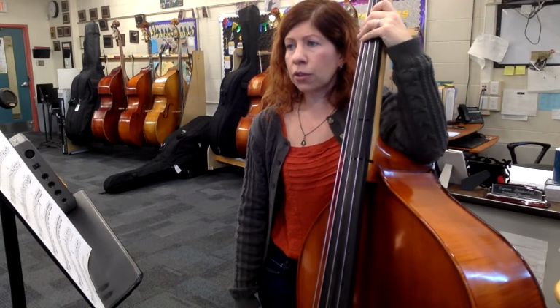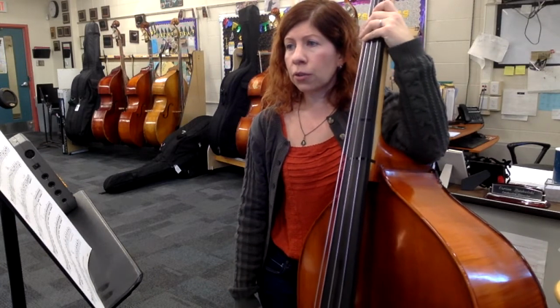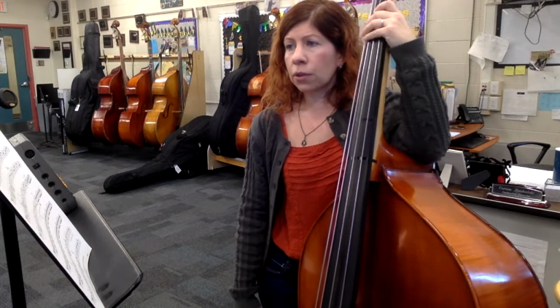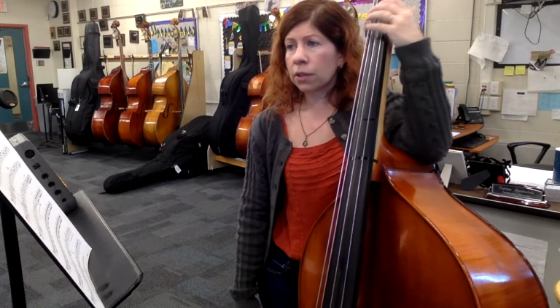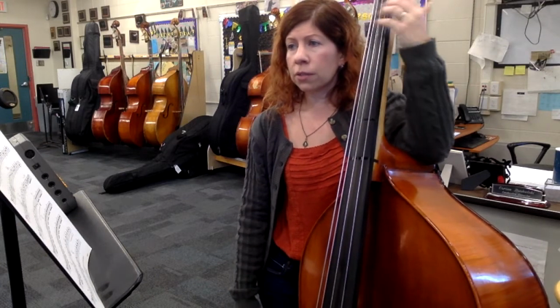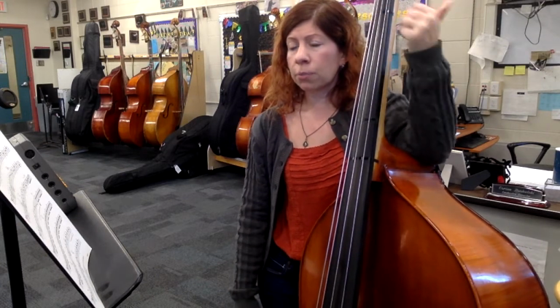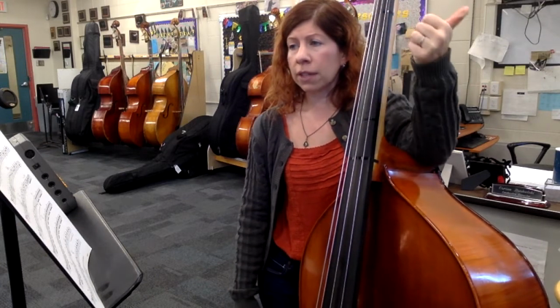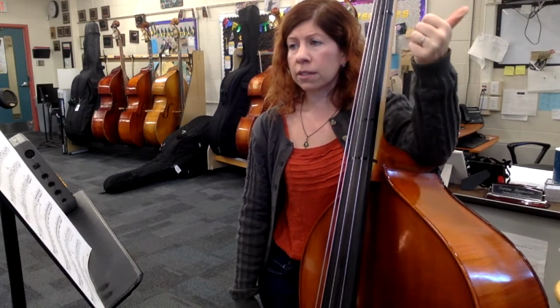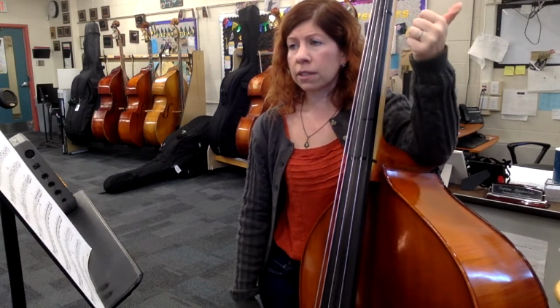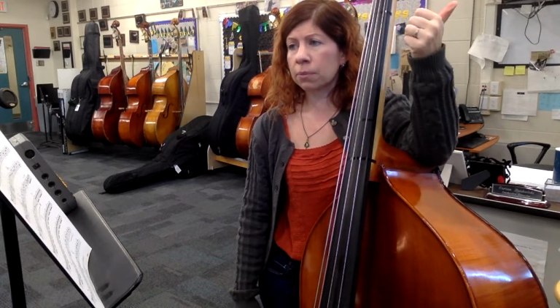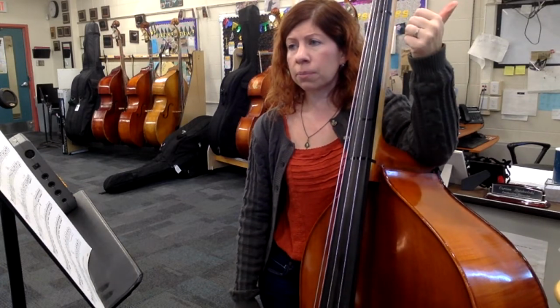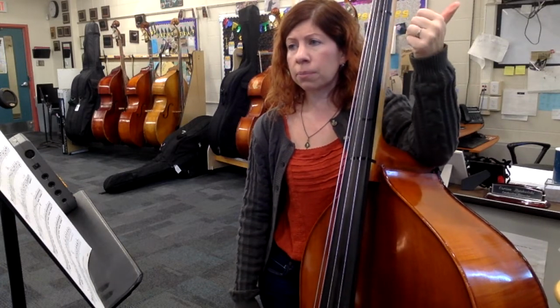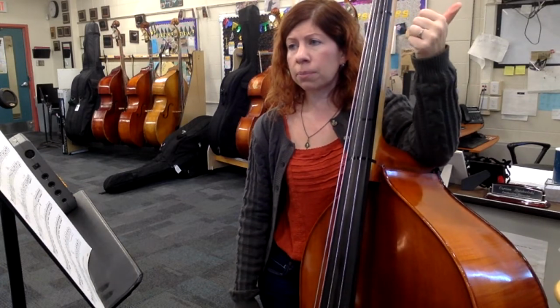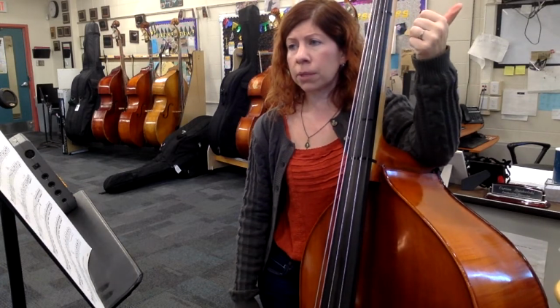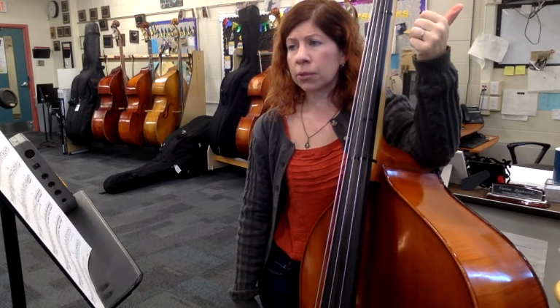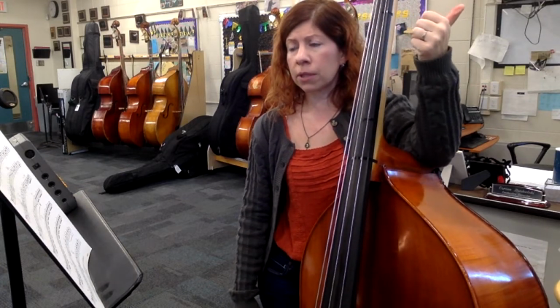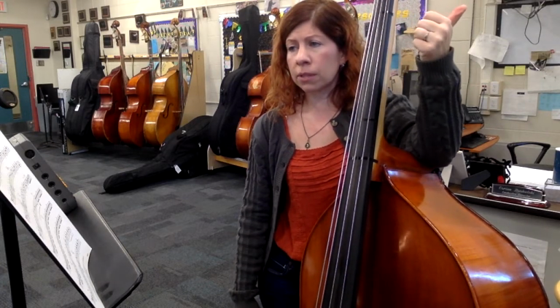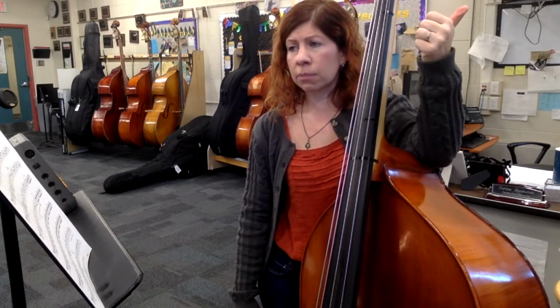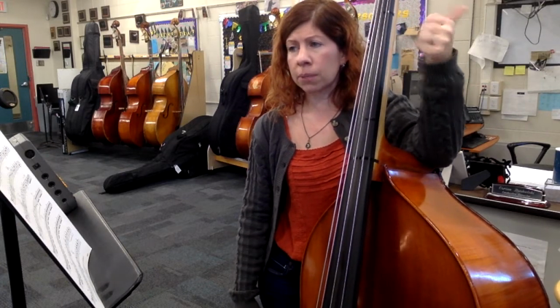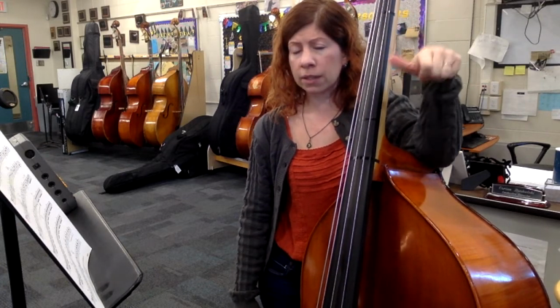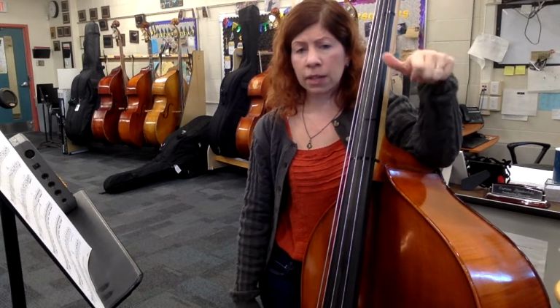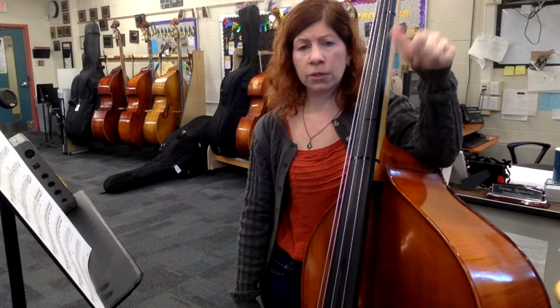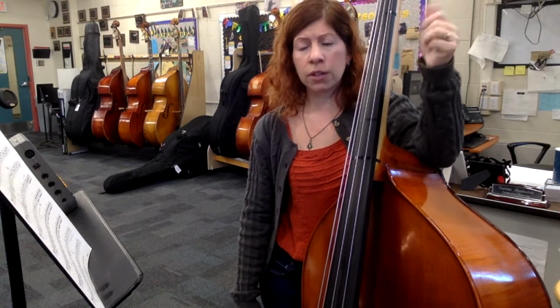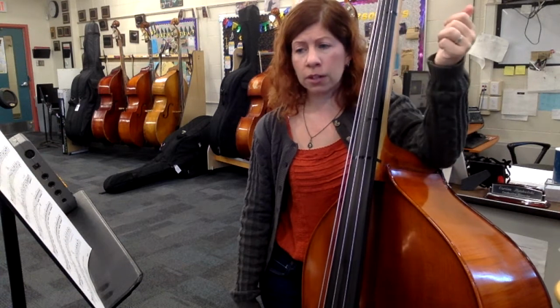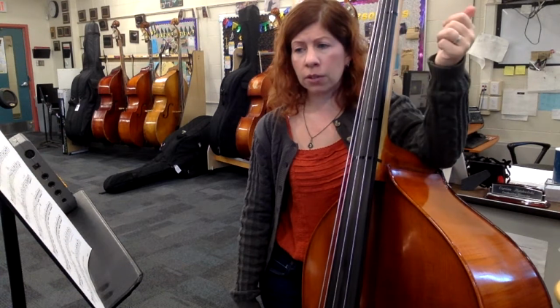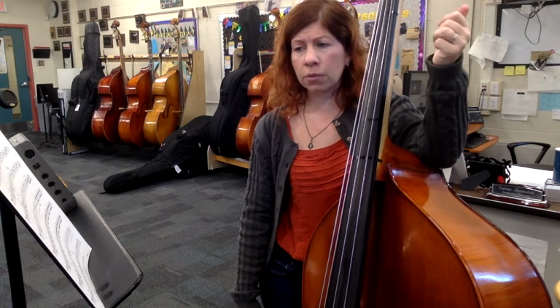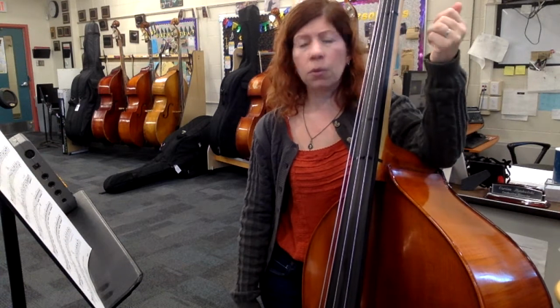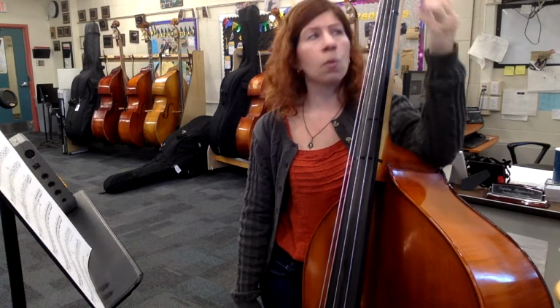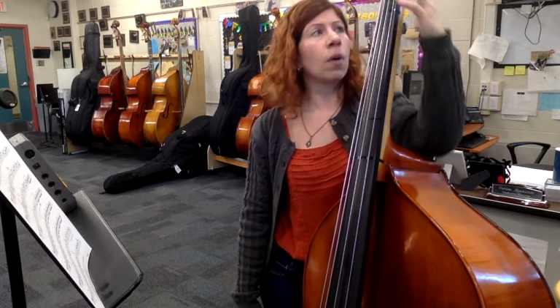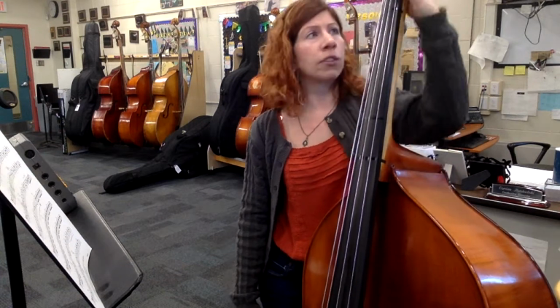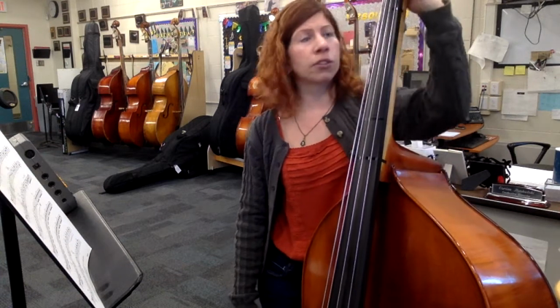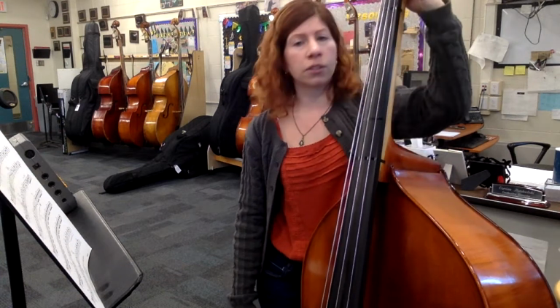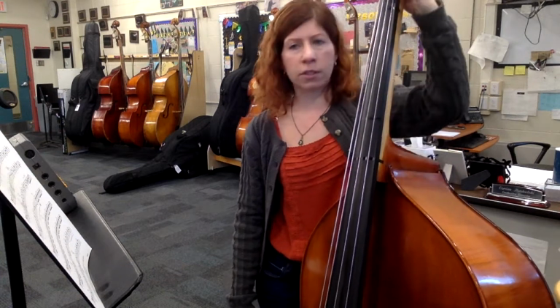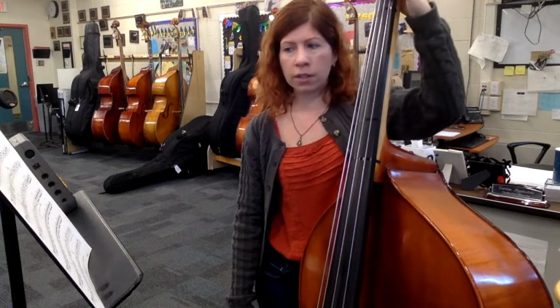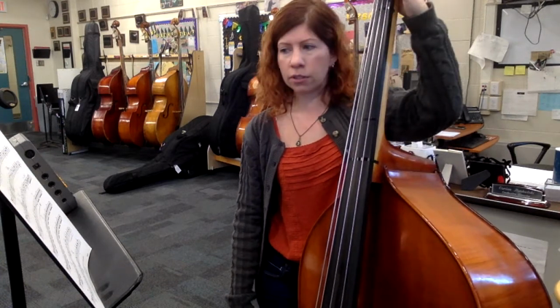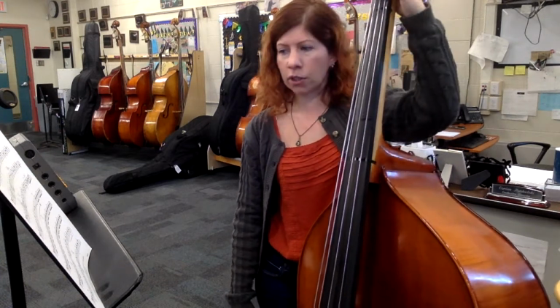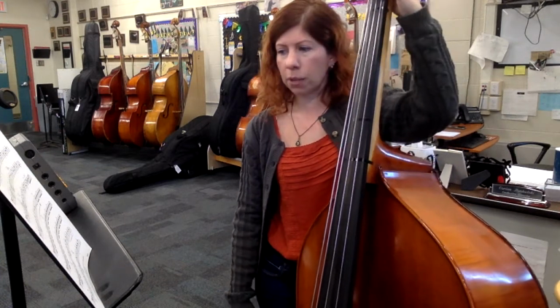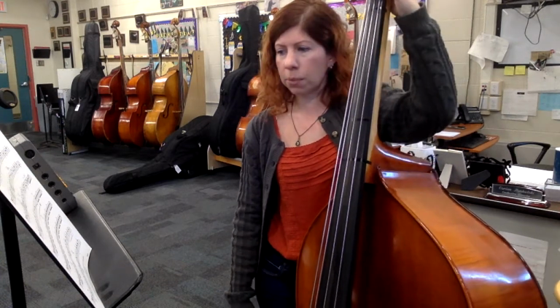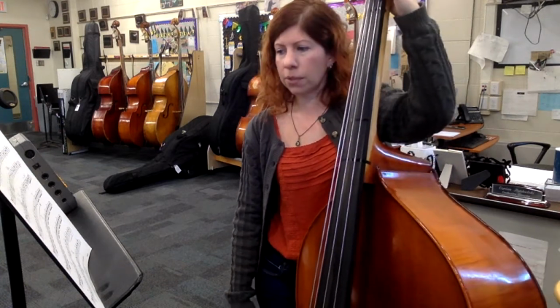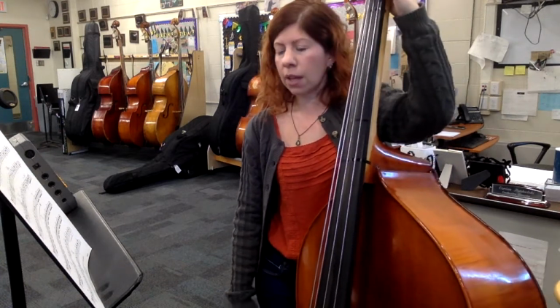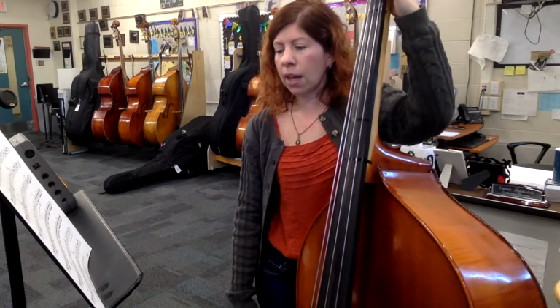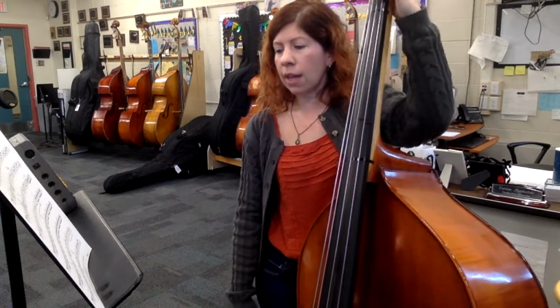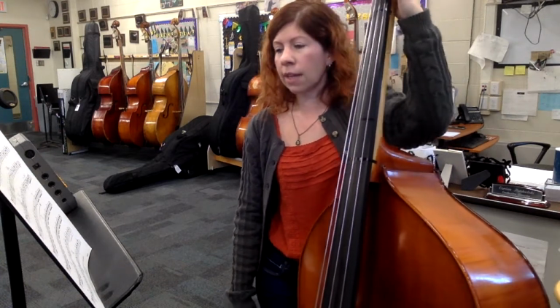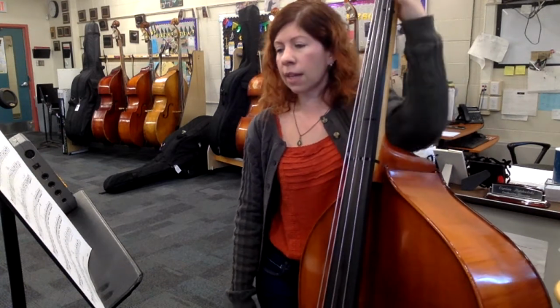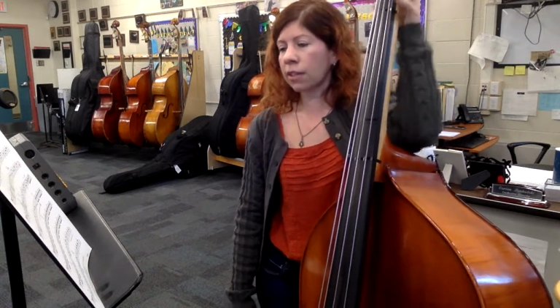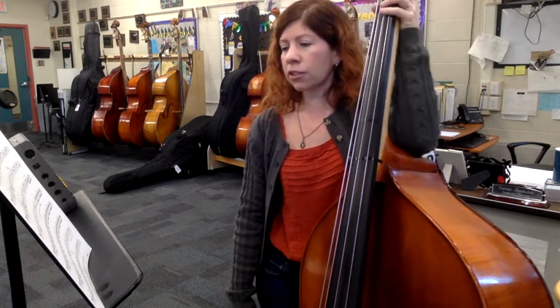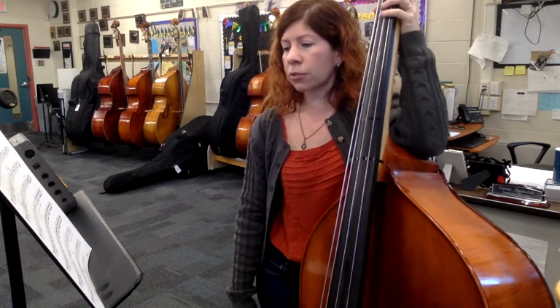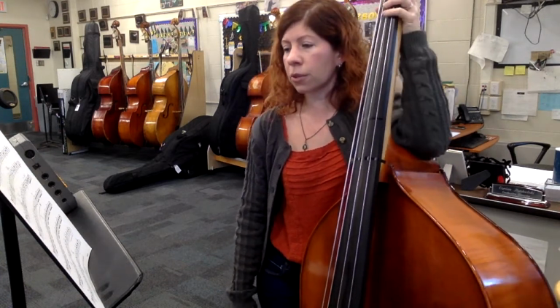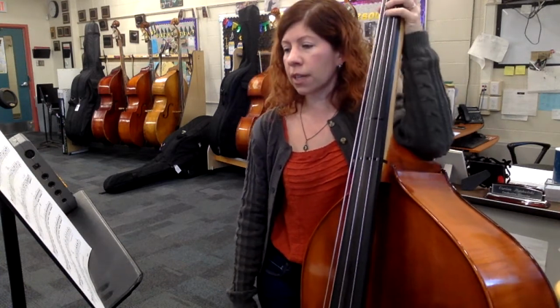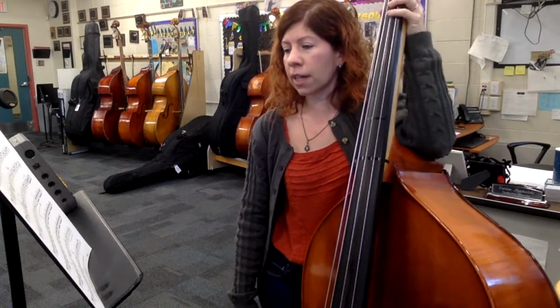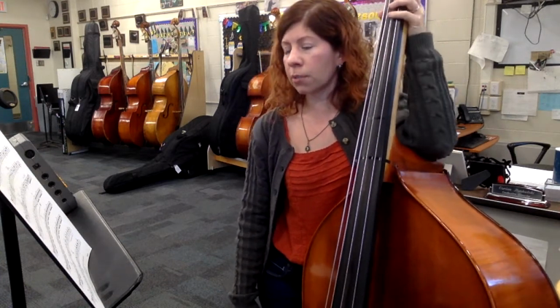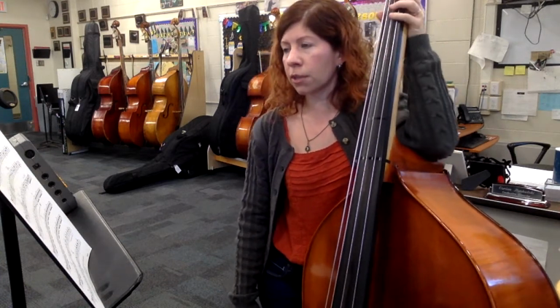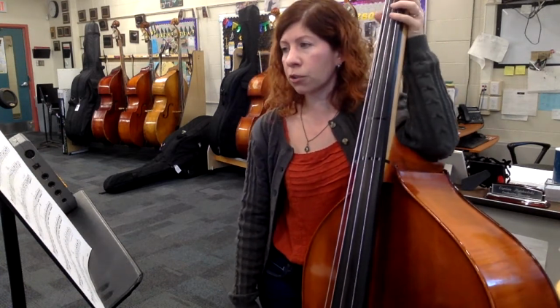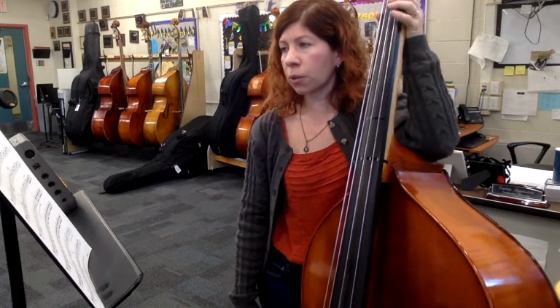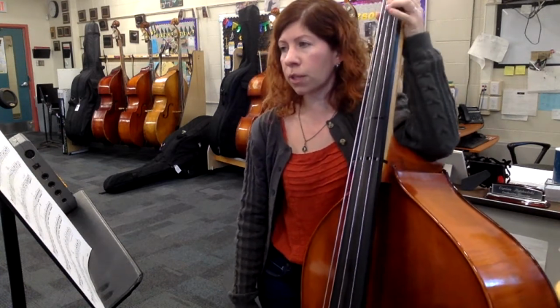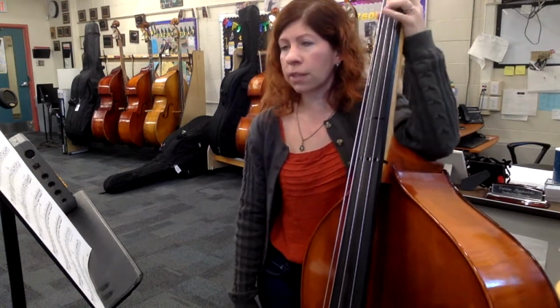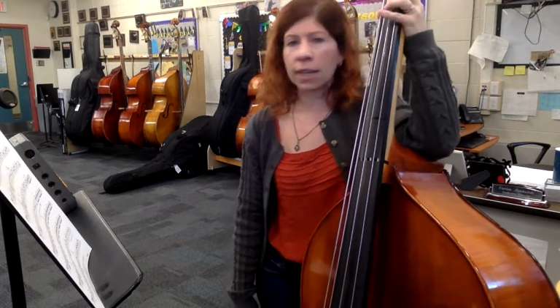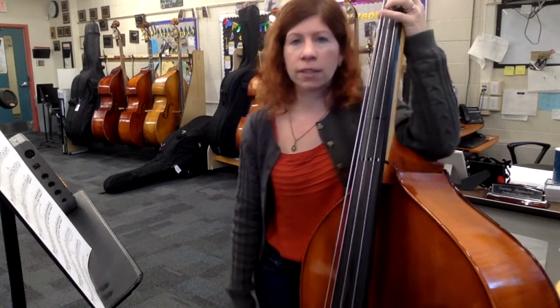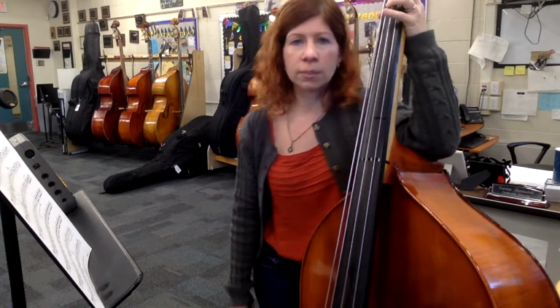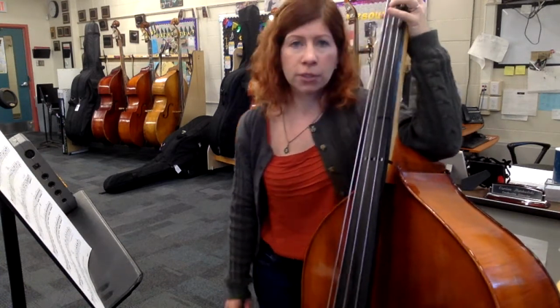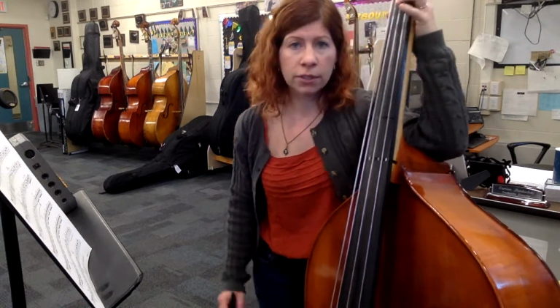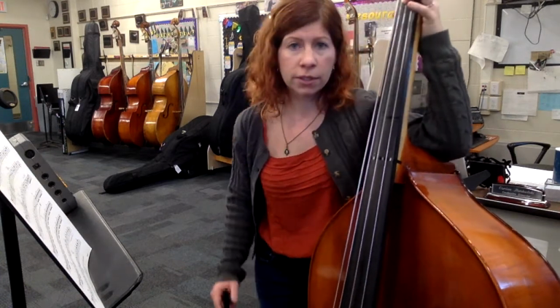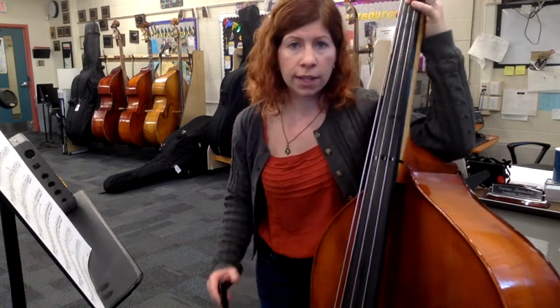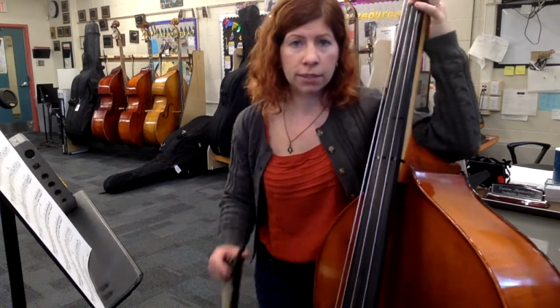So: practice switching between pizzicato and arco, watch your D sharps, and then just work on measure 110 as much as you can.